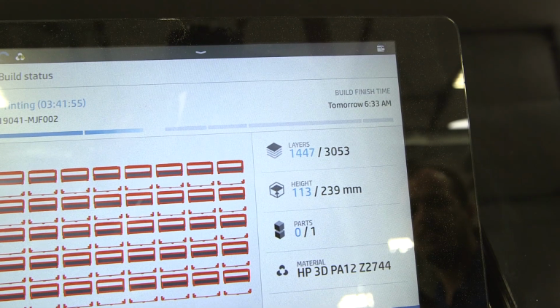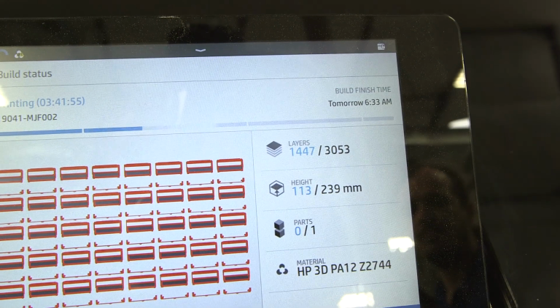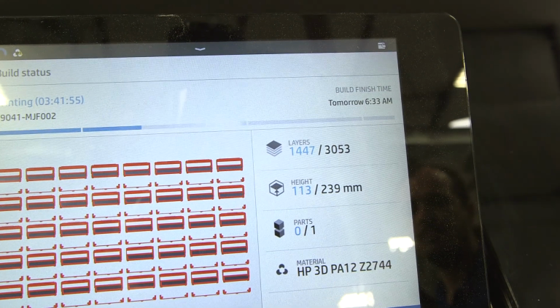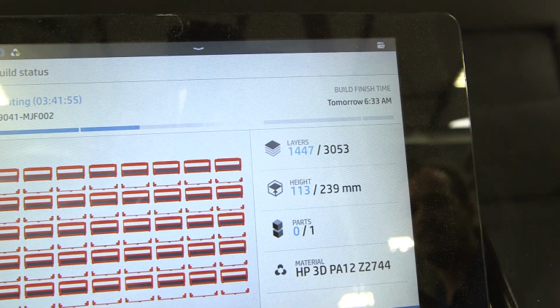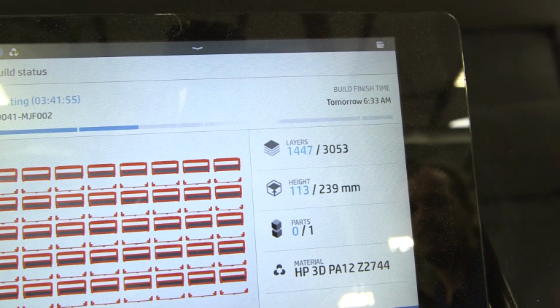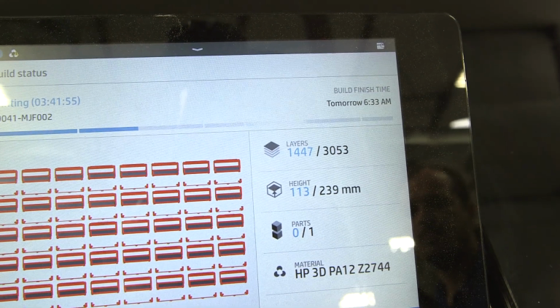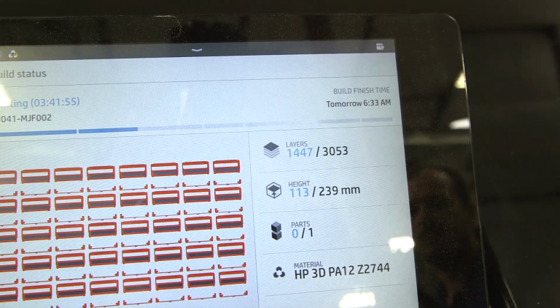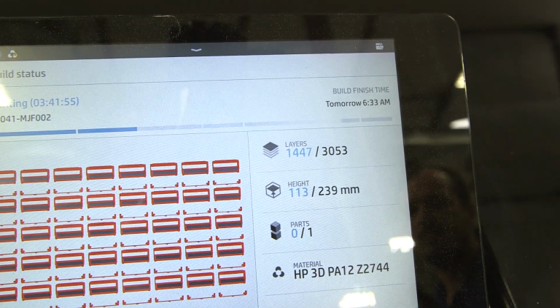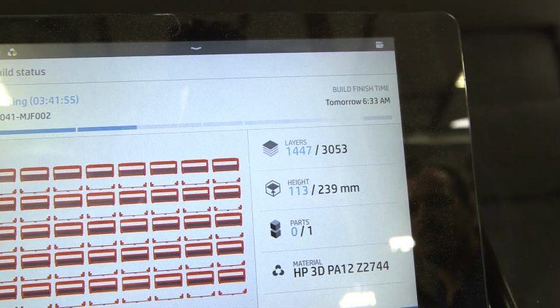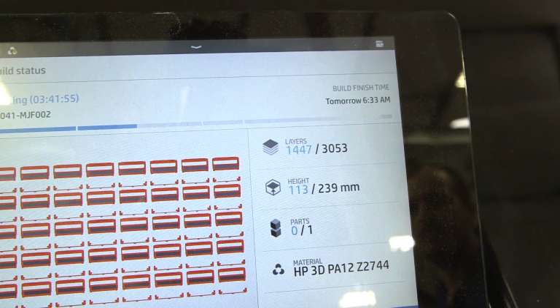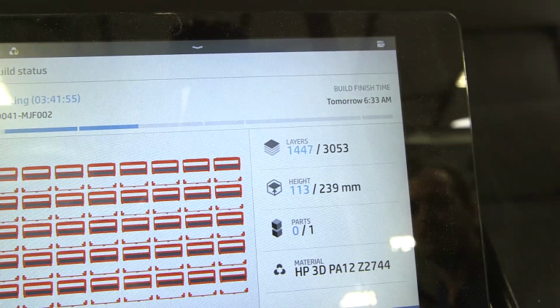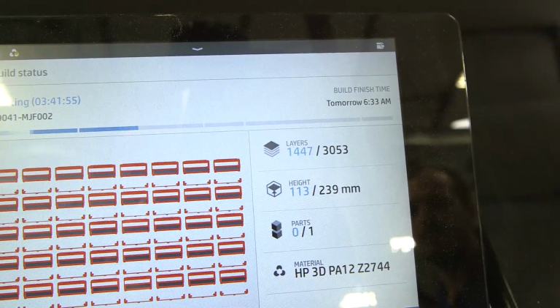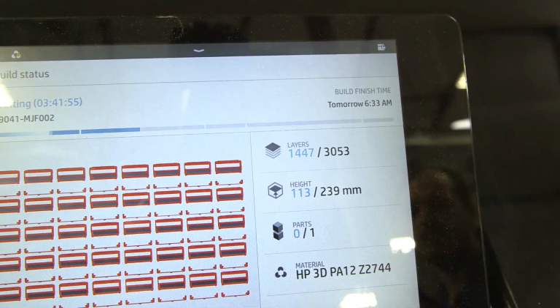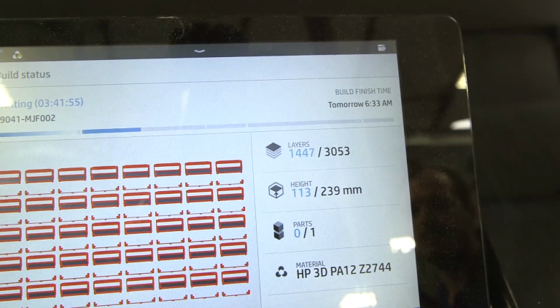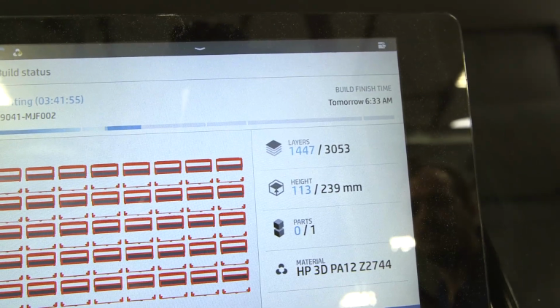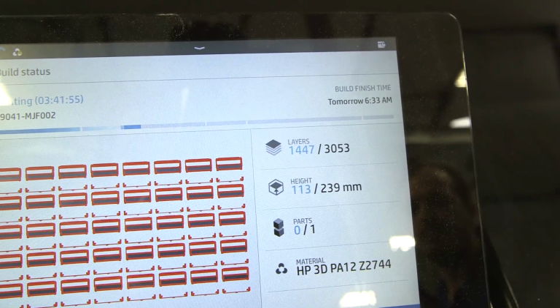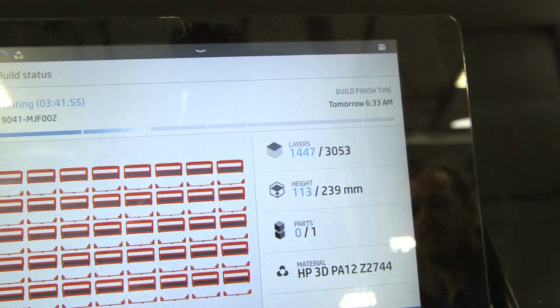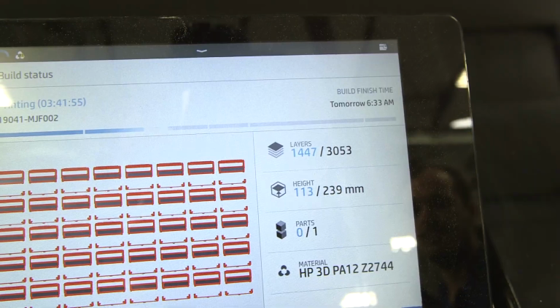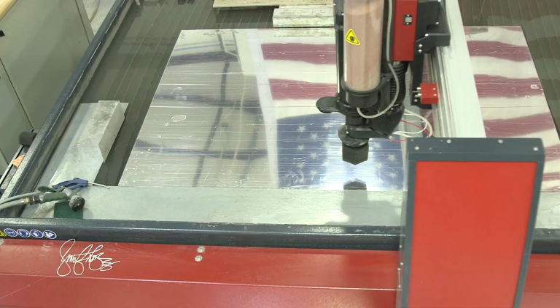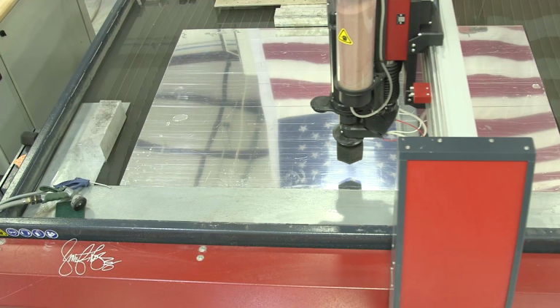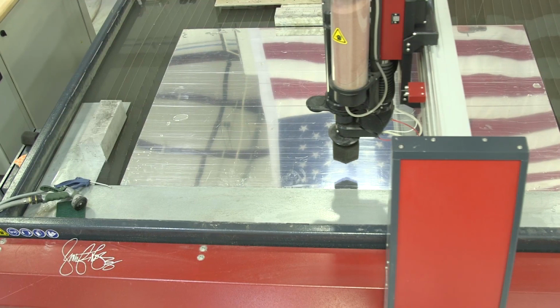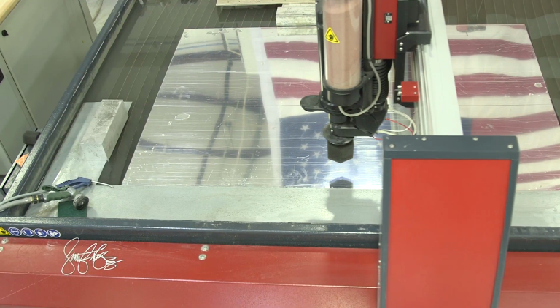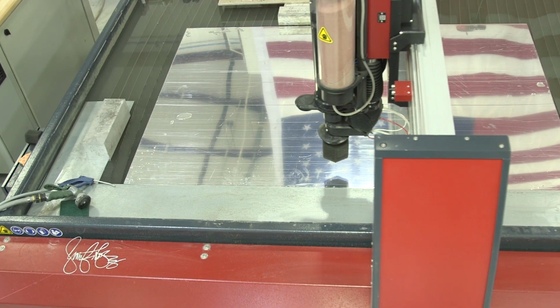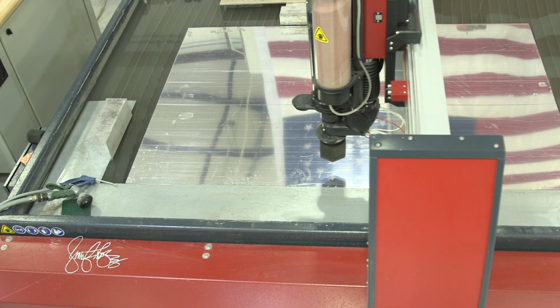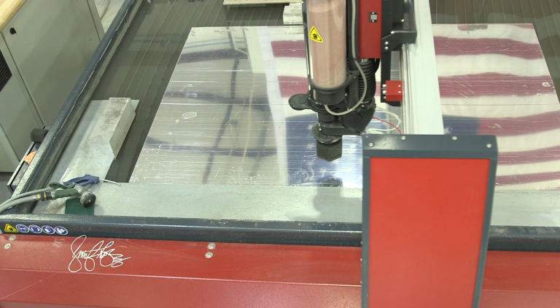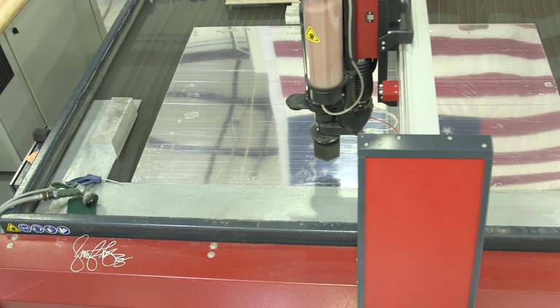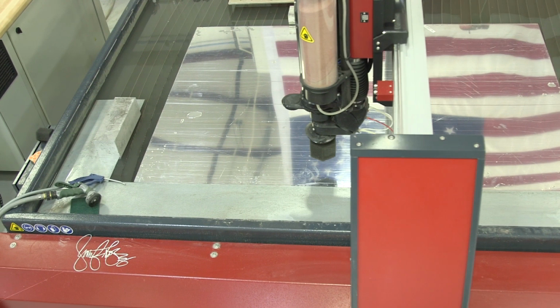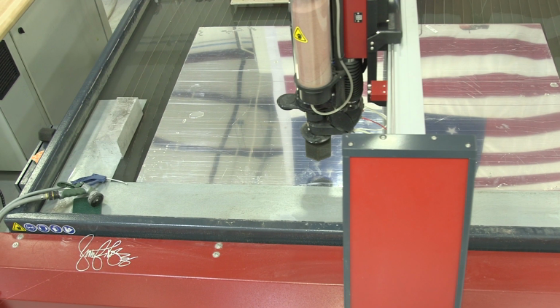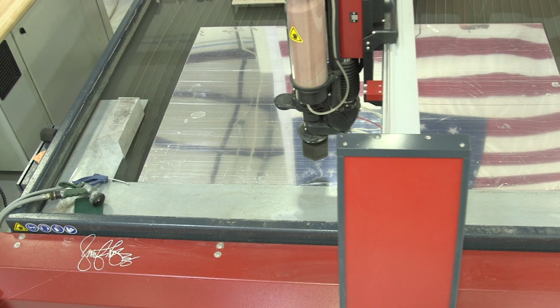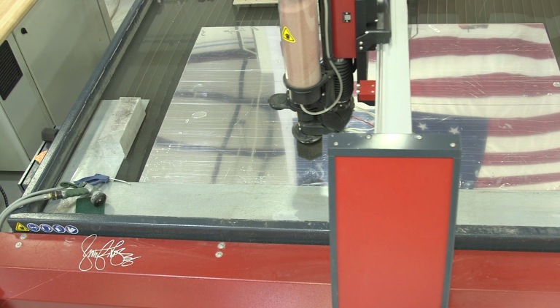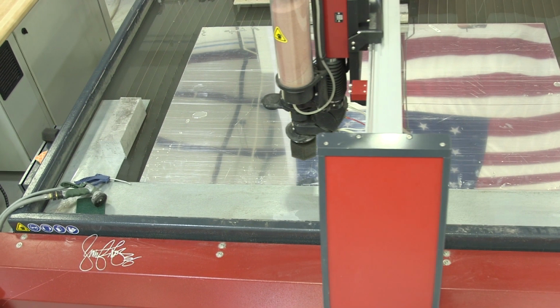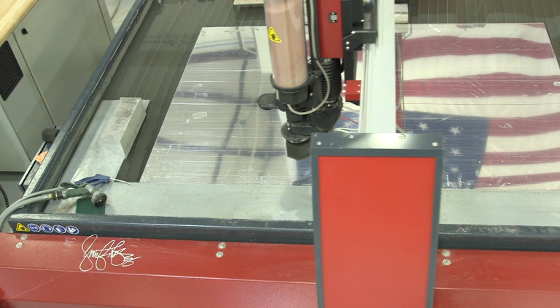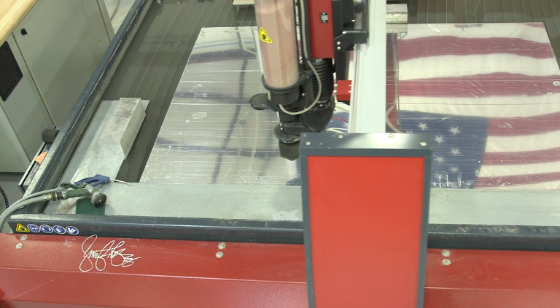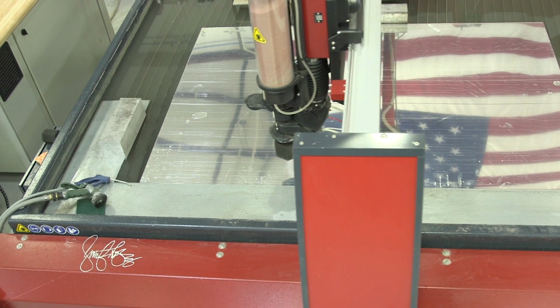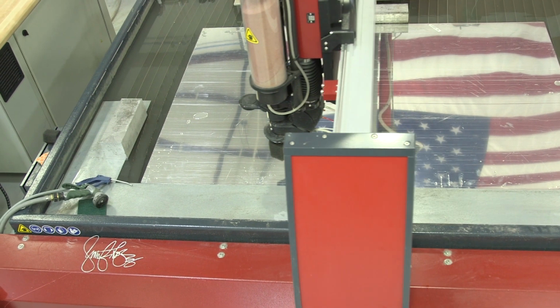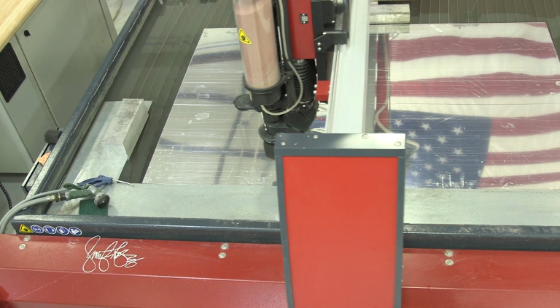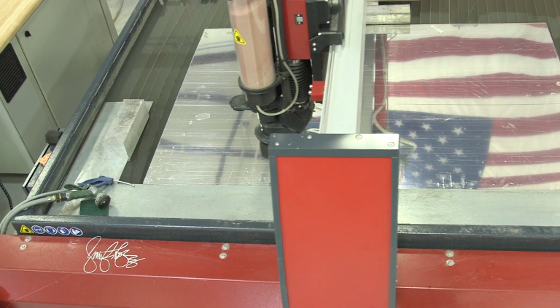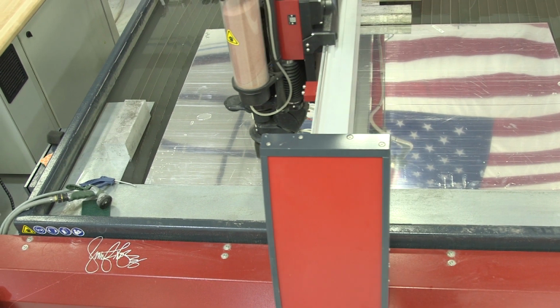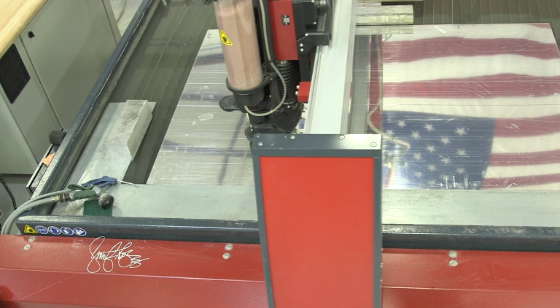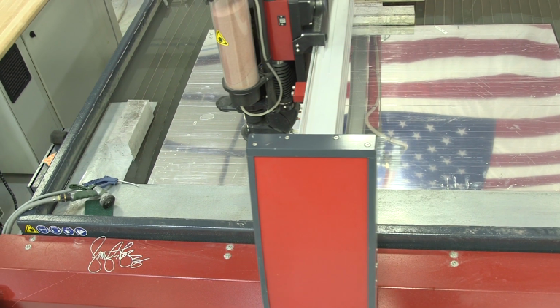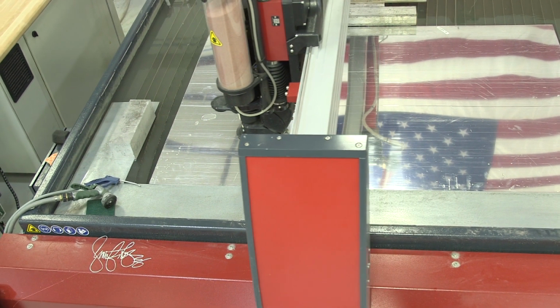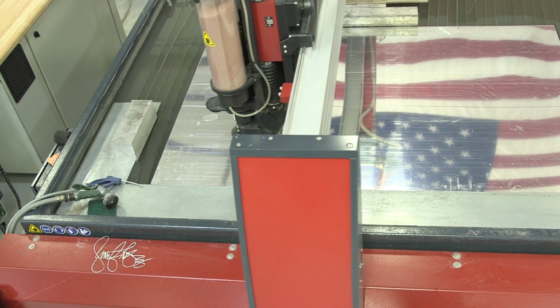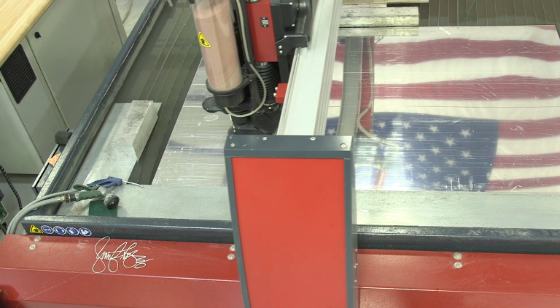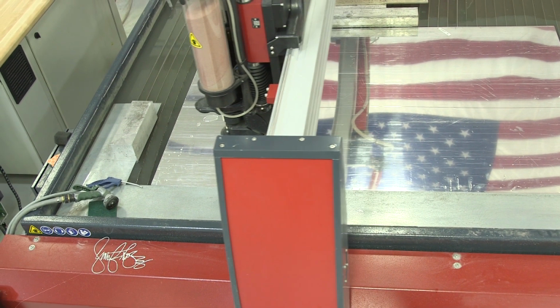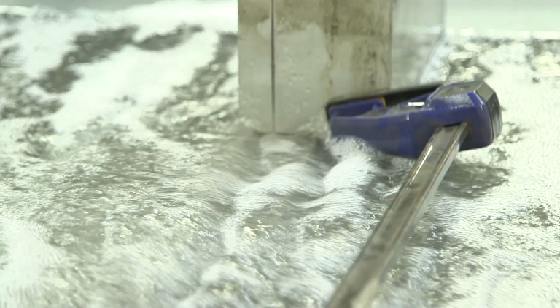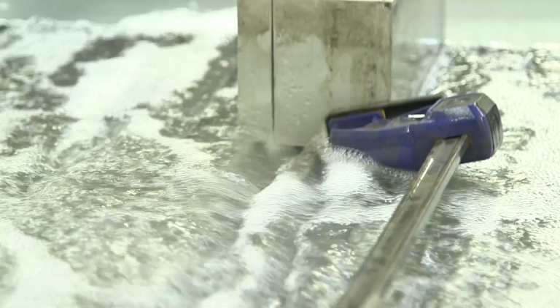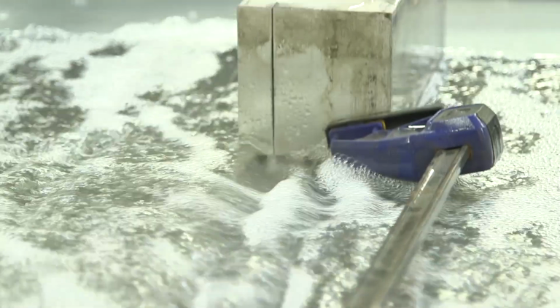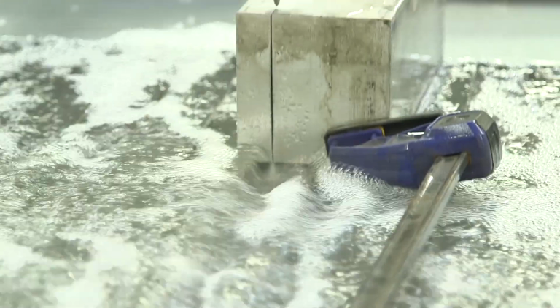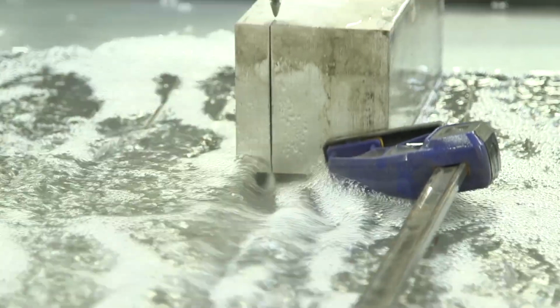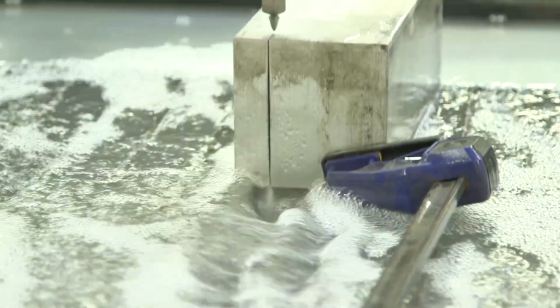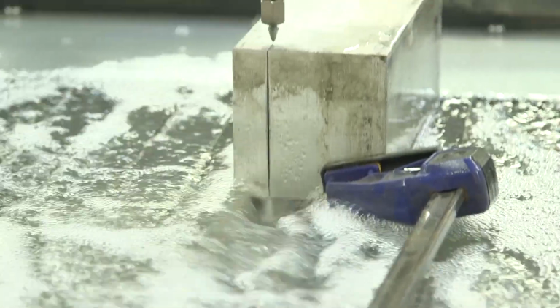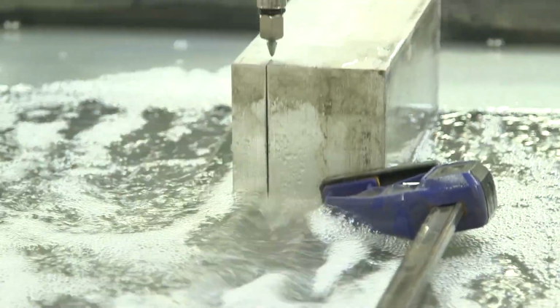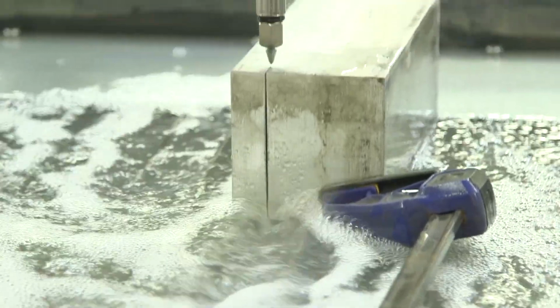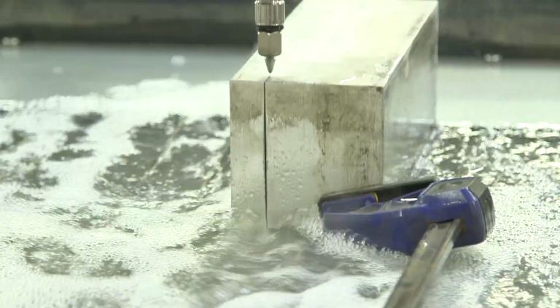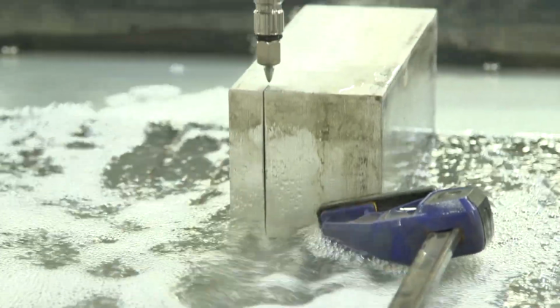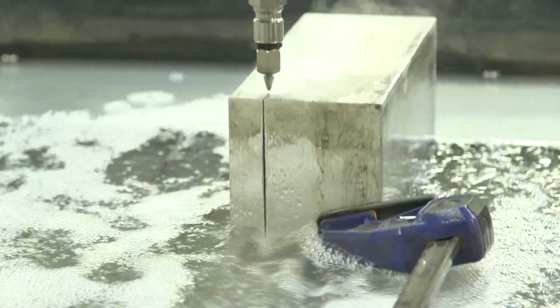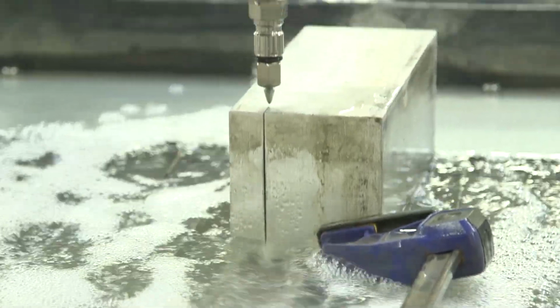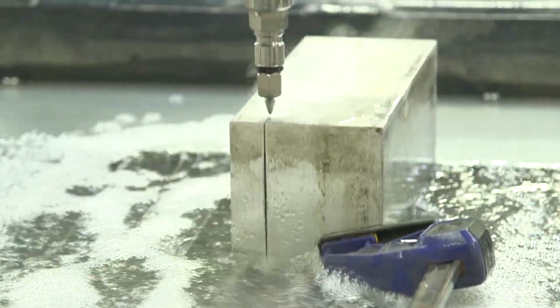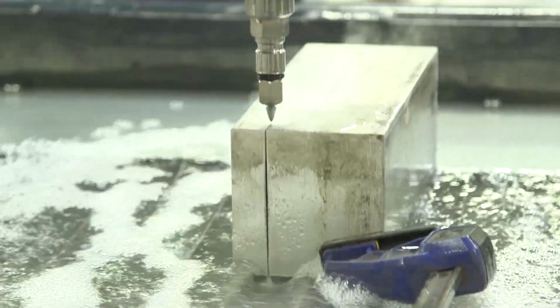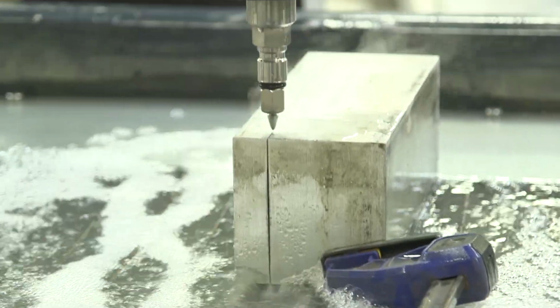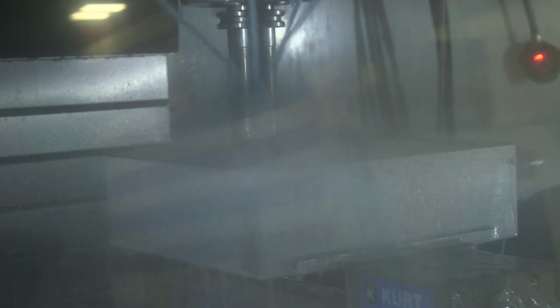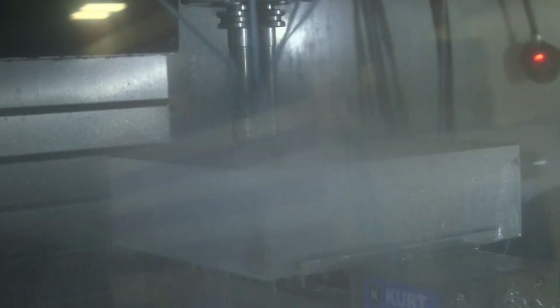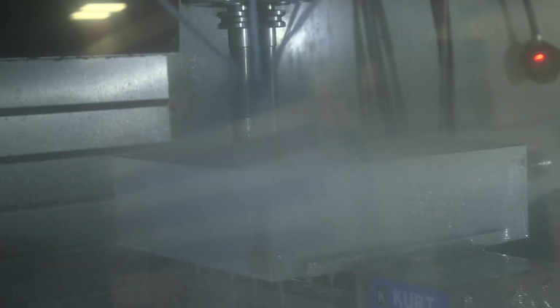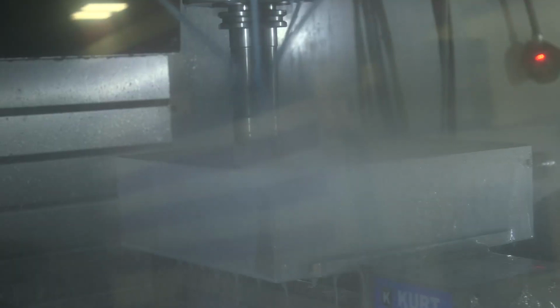Welcome to Platform Aerospace. We are the industry leader in rapid prototyping and aircraft modifications.